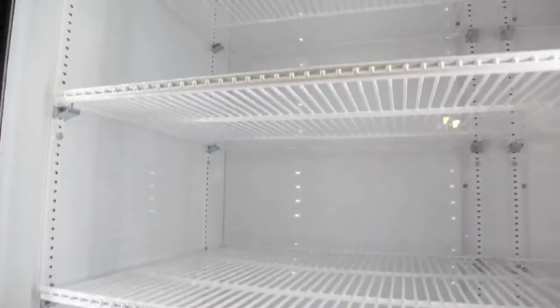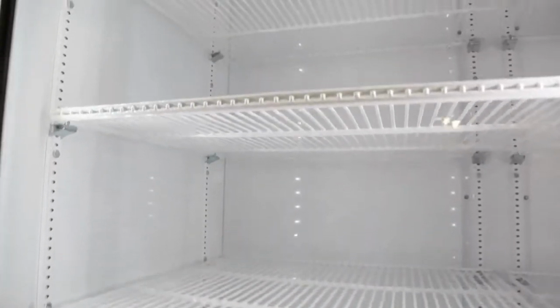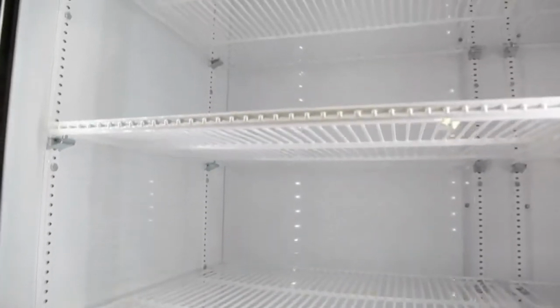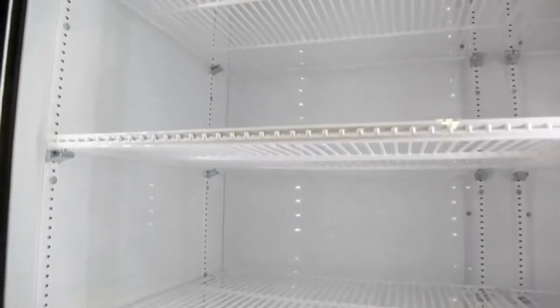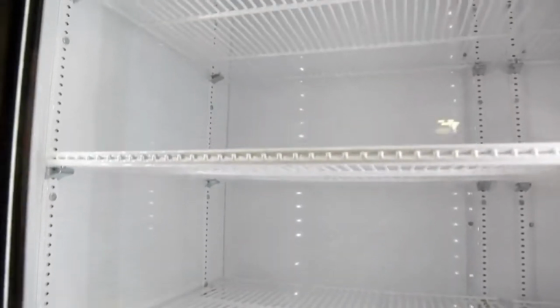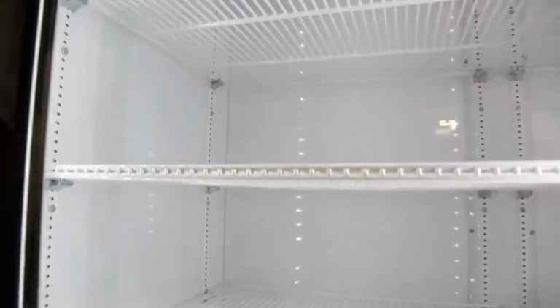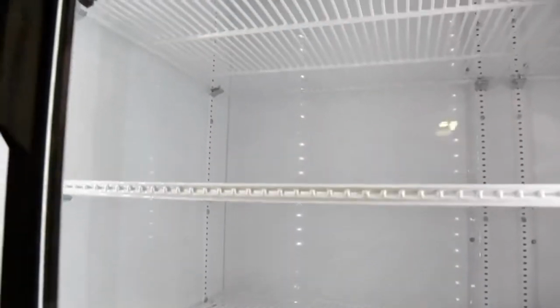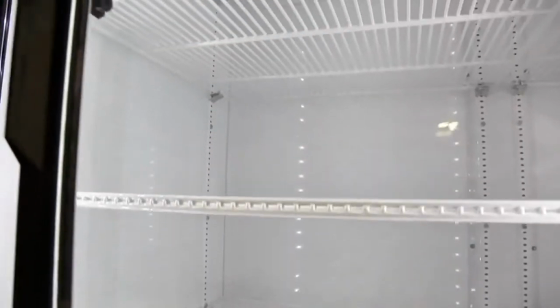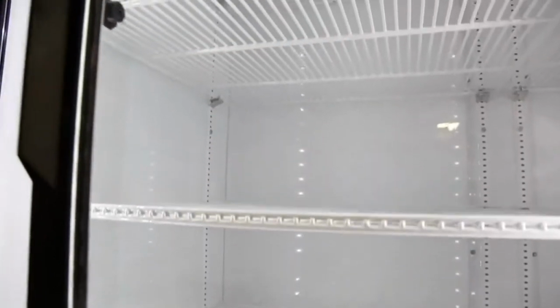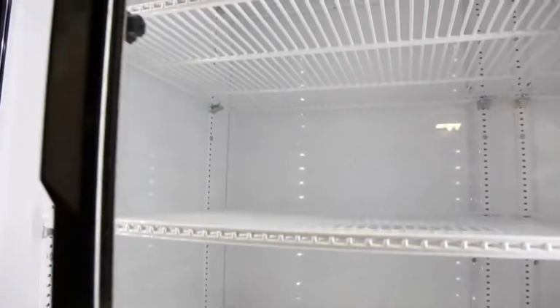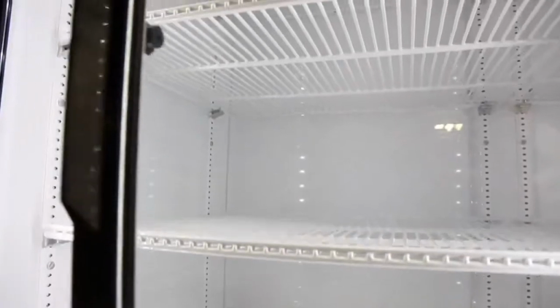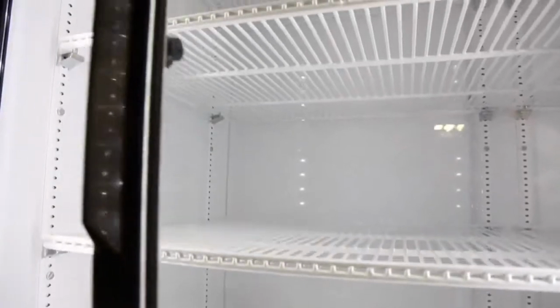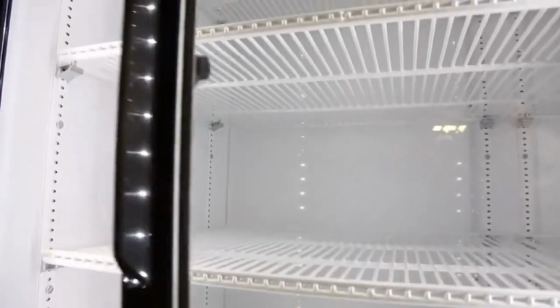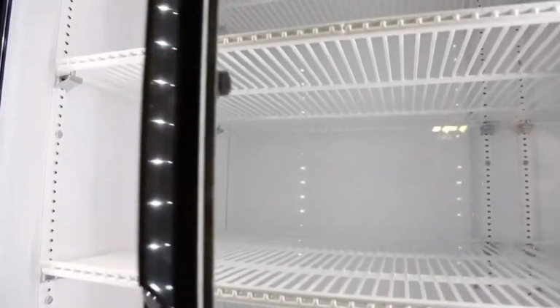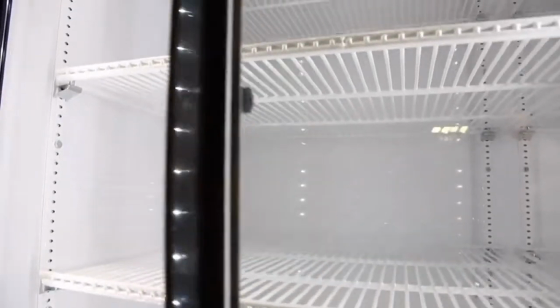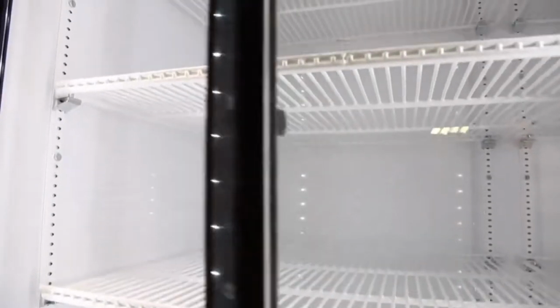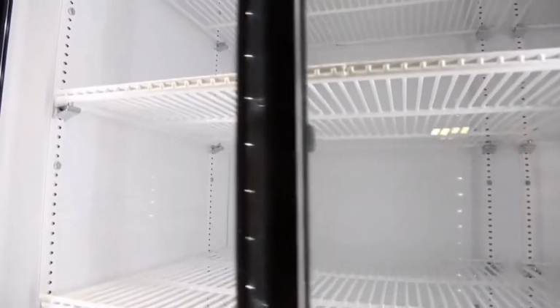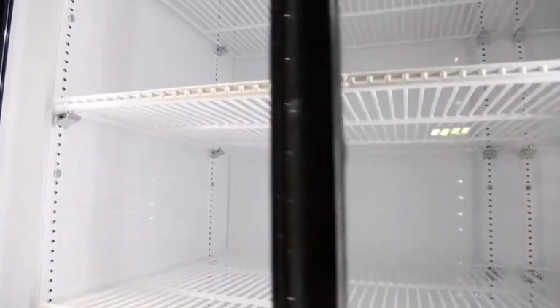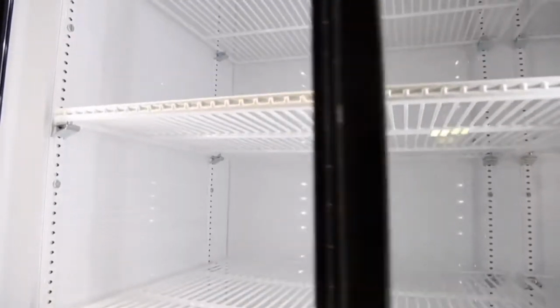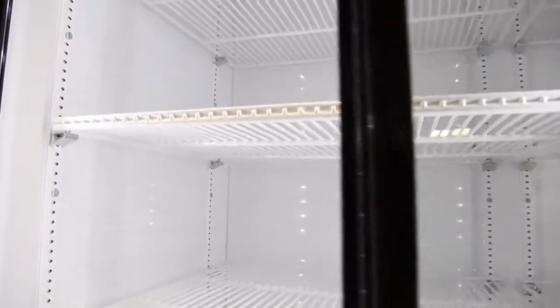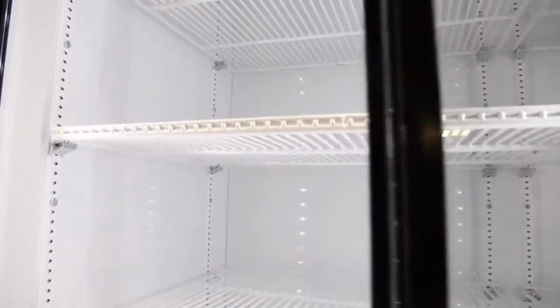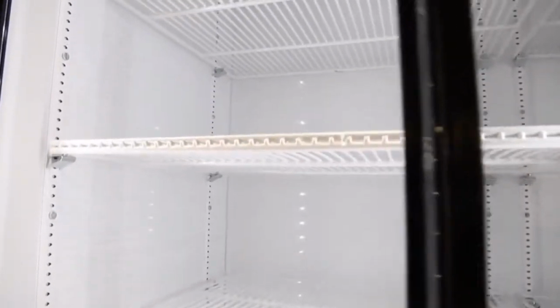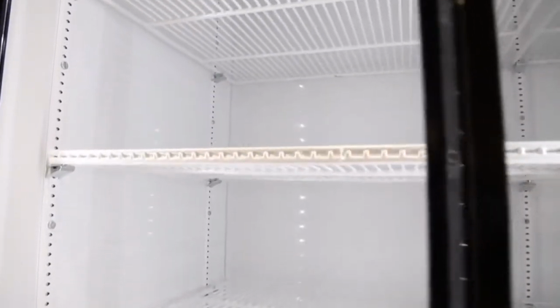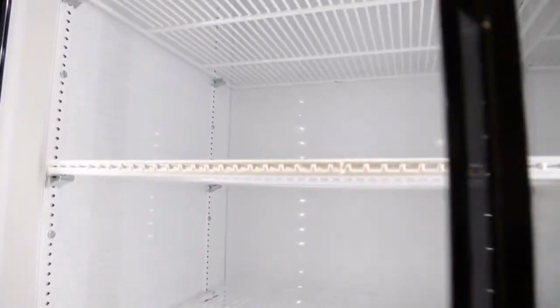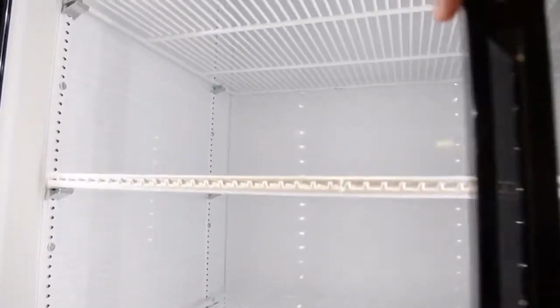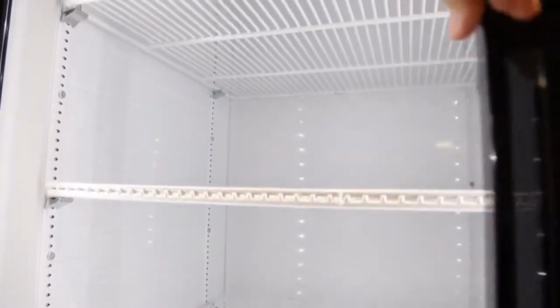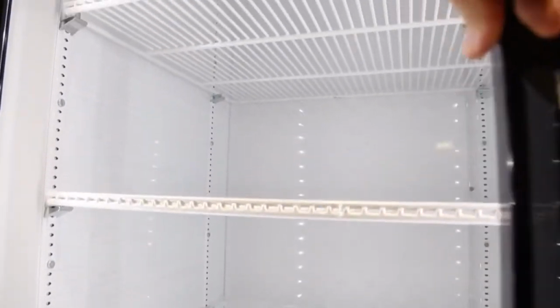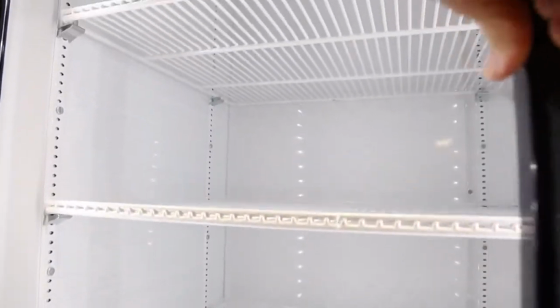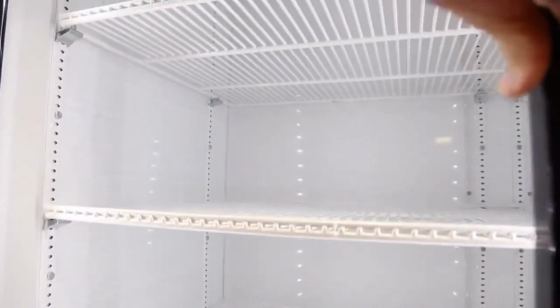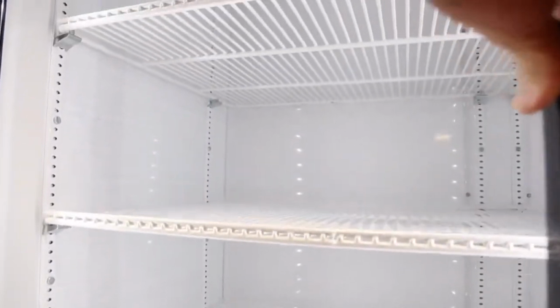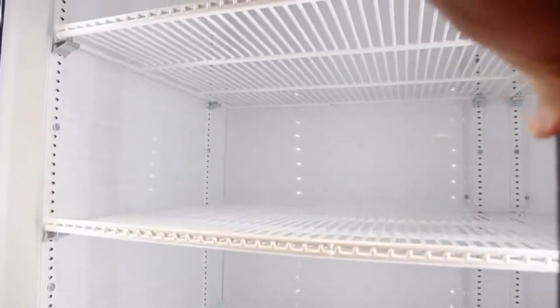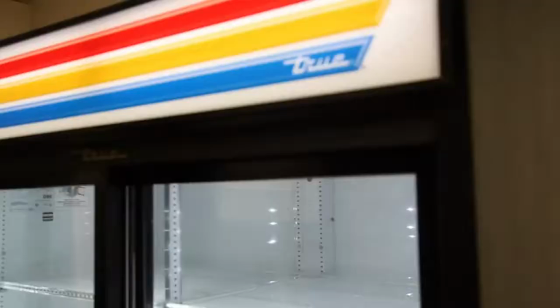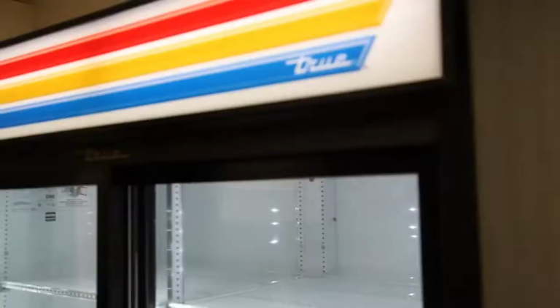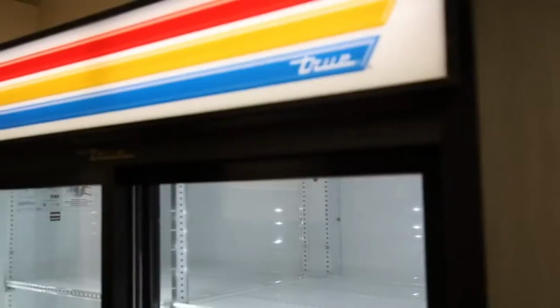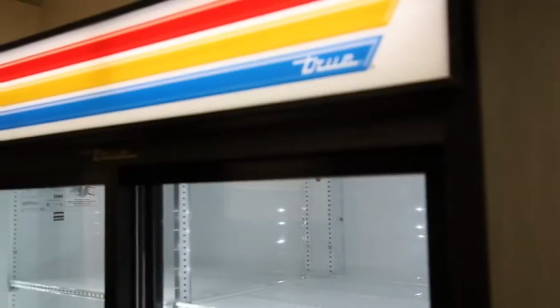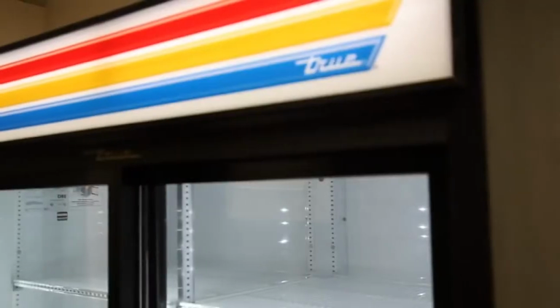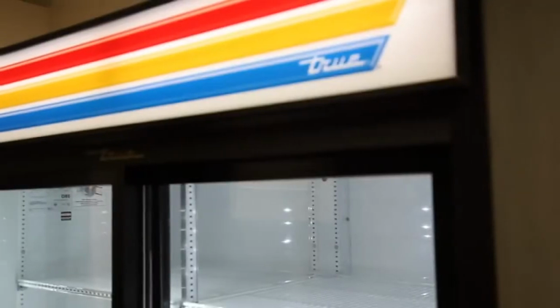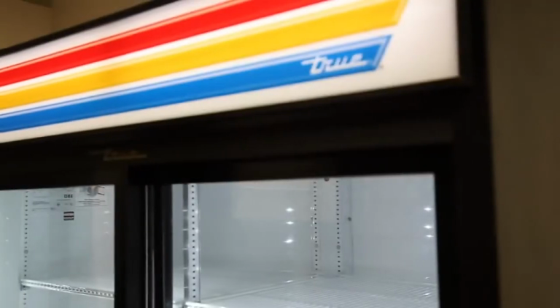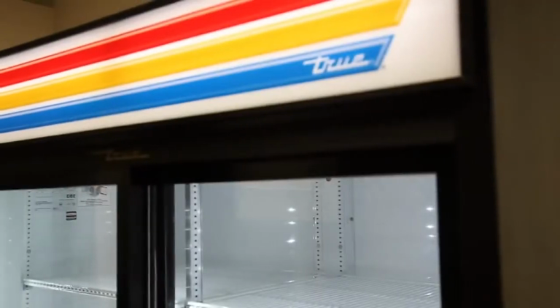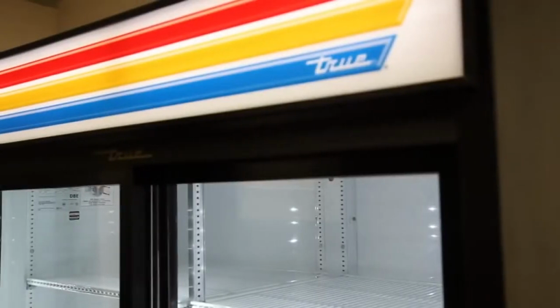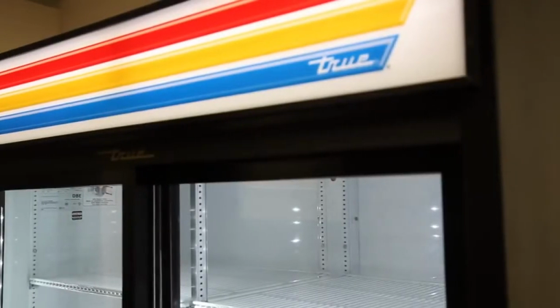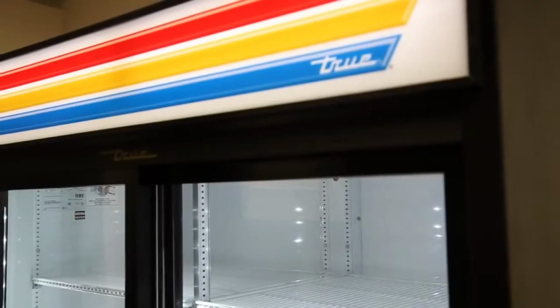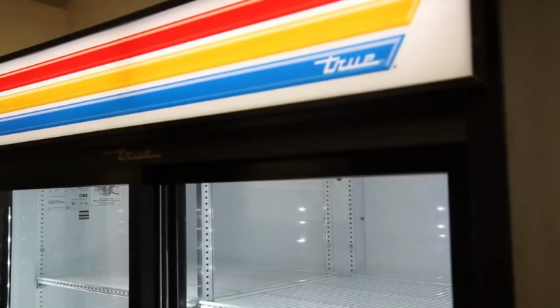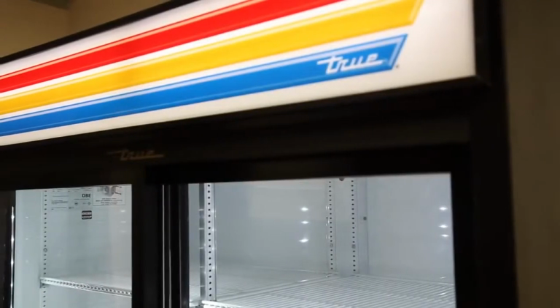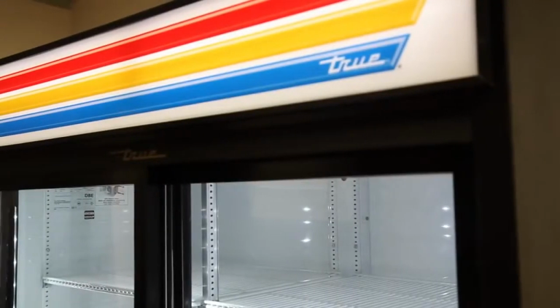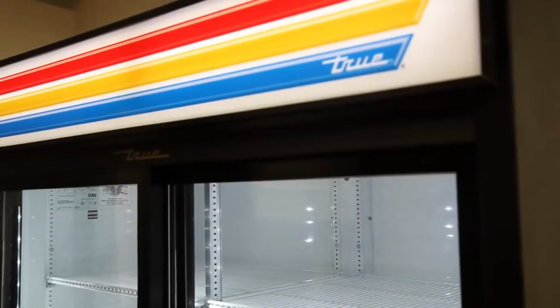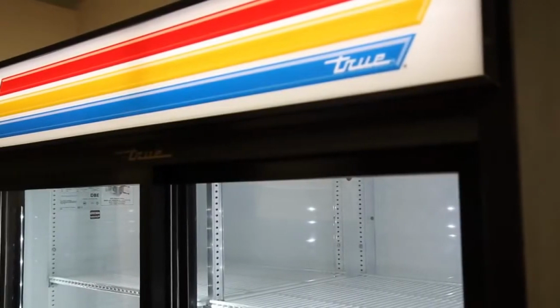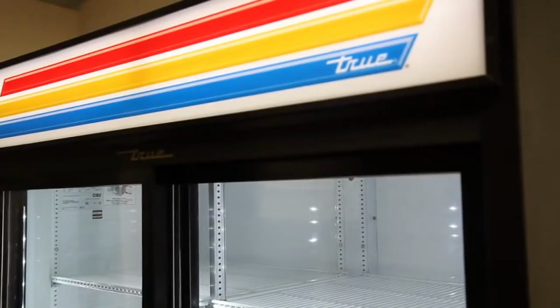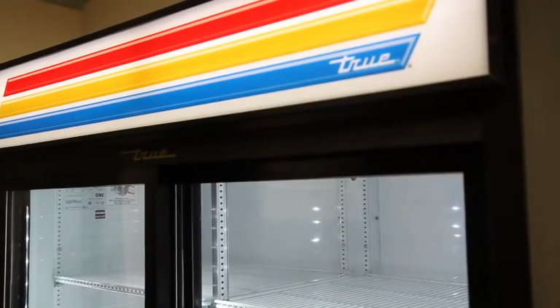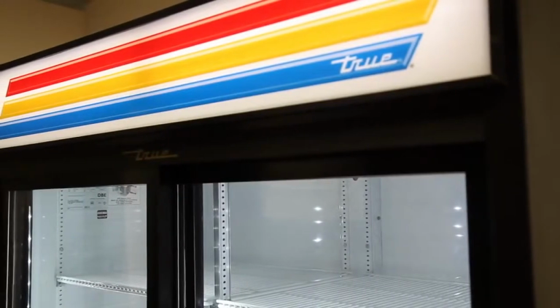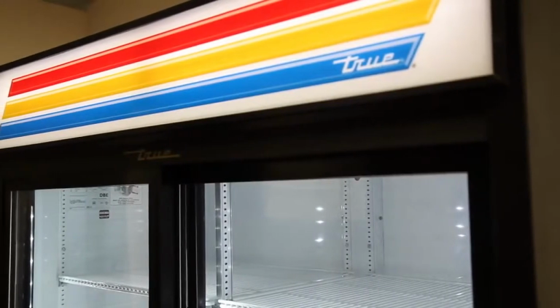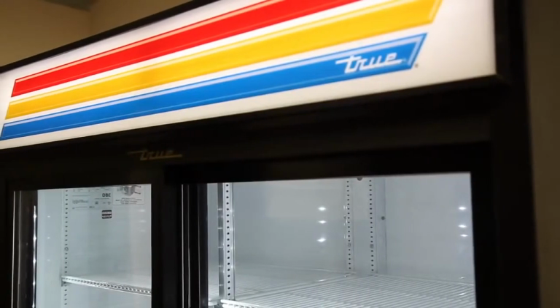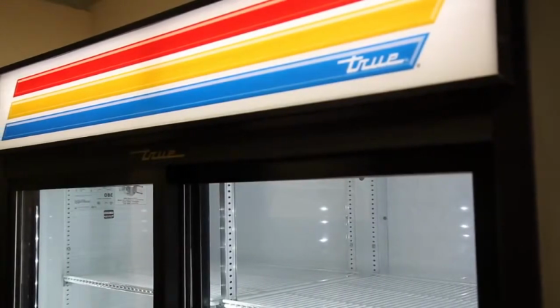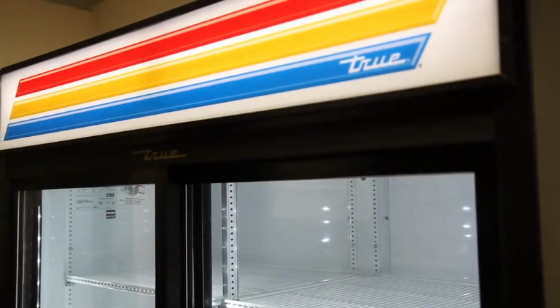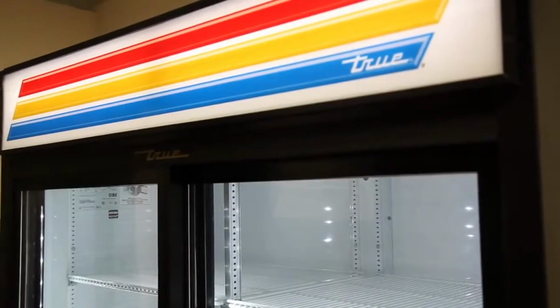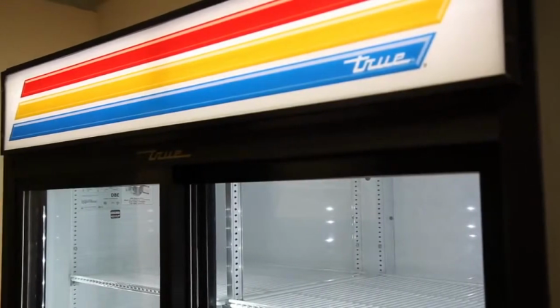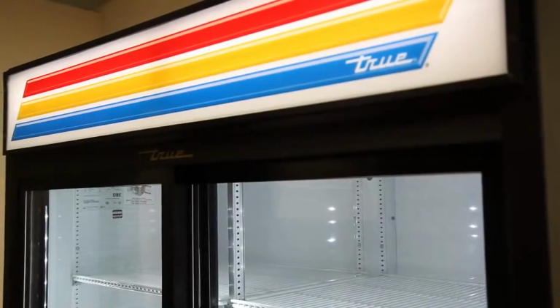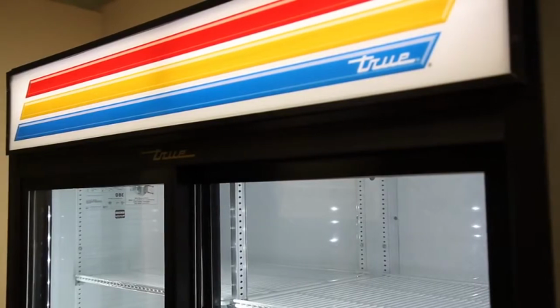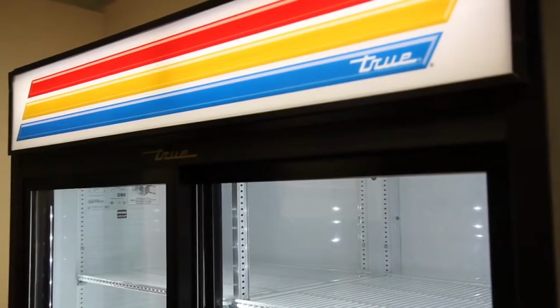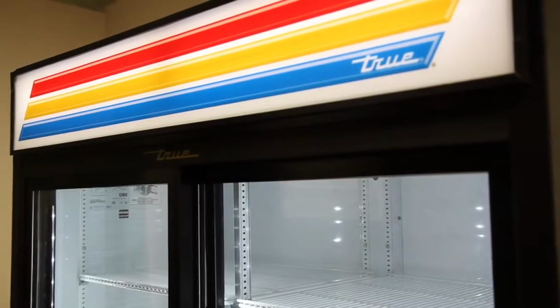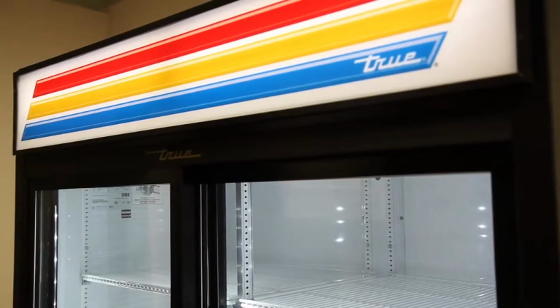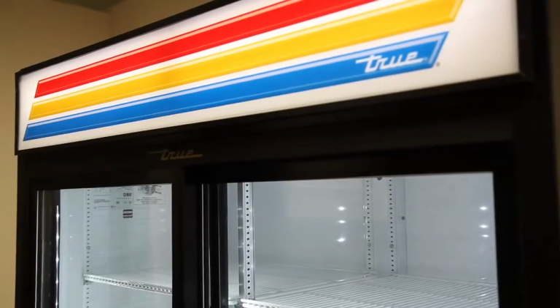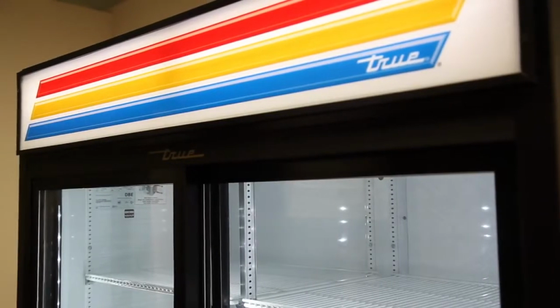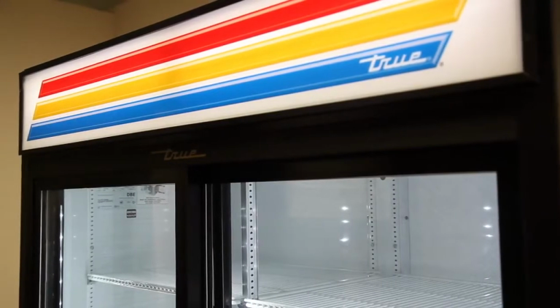Please contact your local food service equipment provider for more information. Certain features and benefits may vary by country or location.